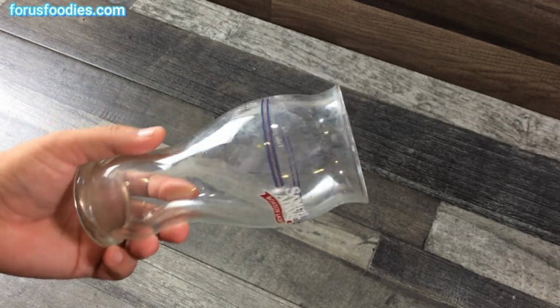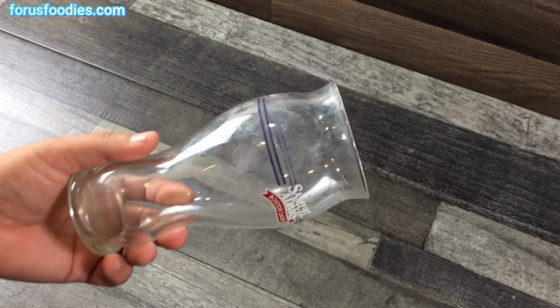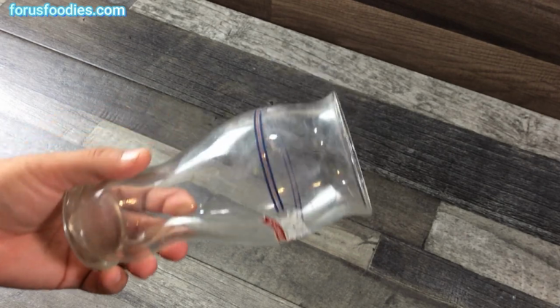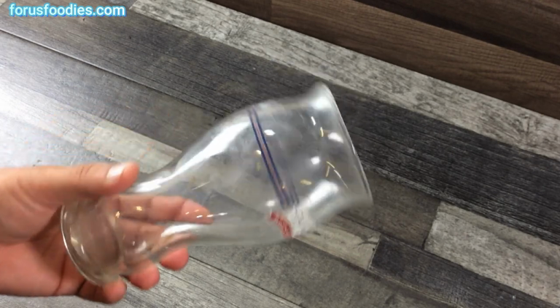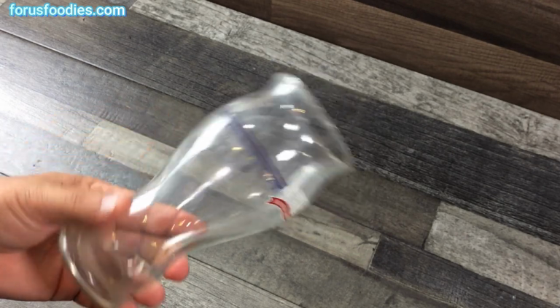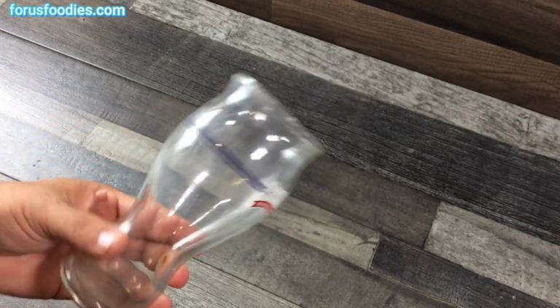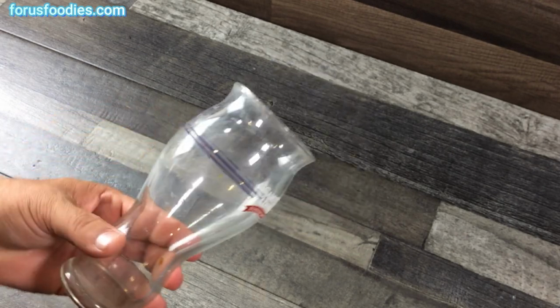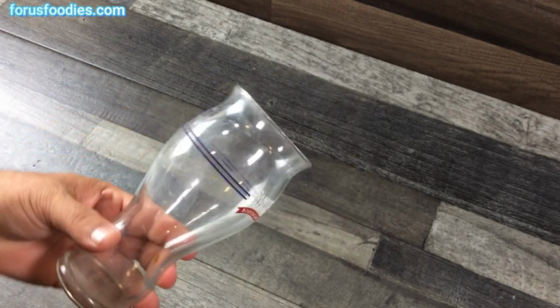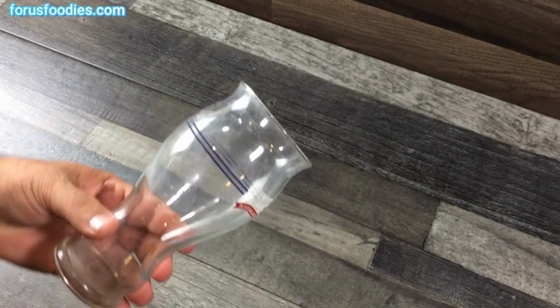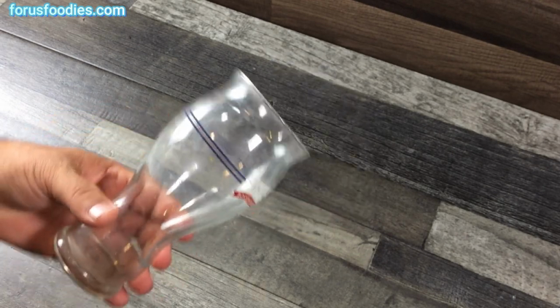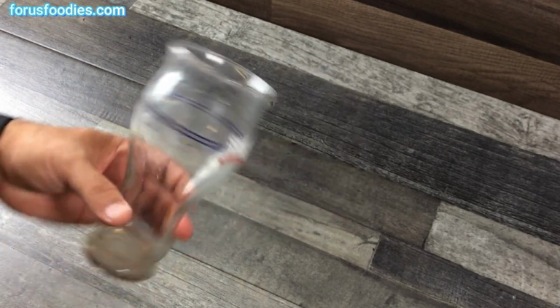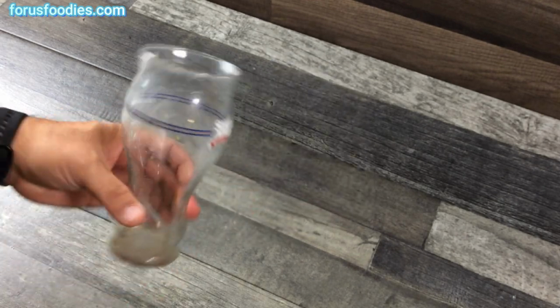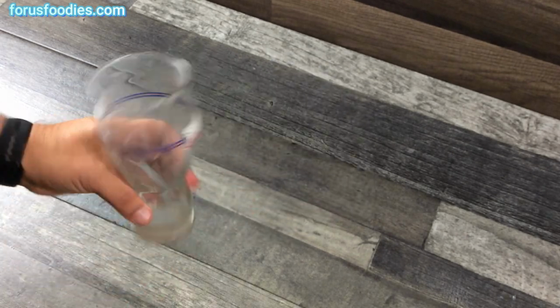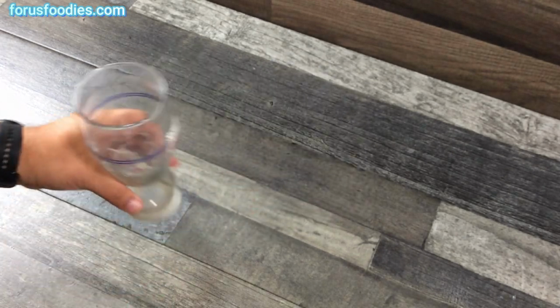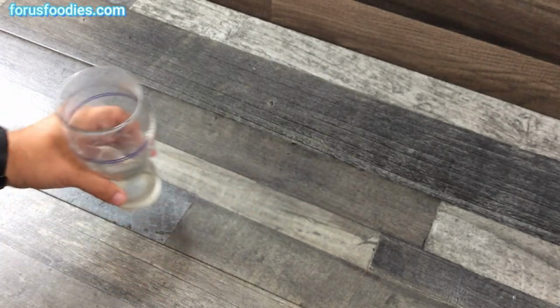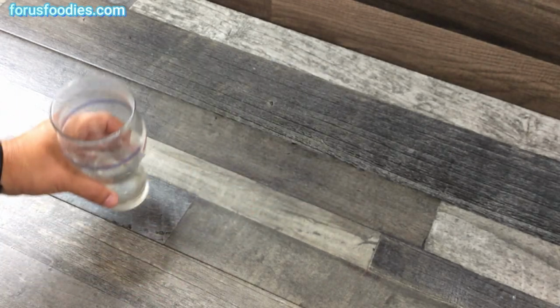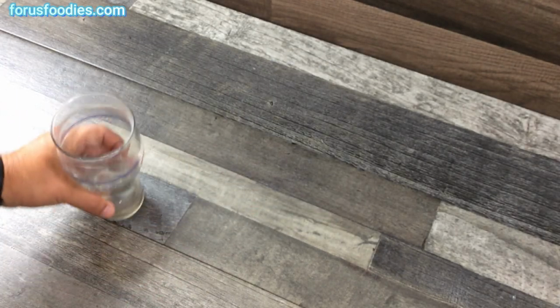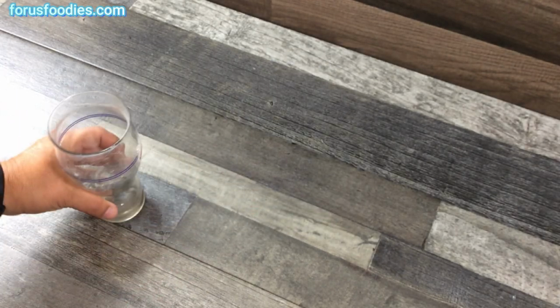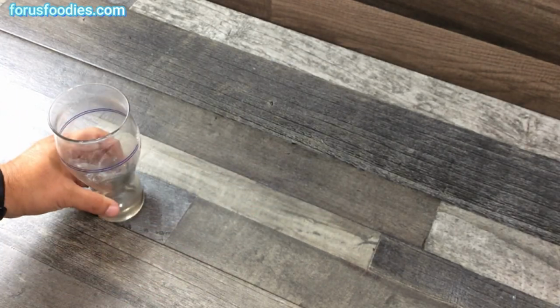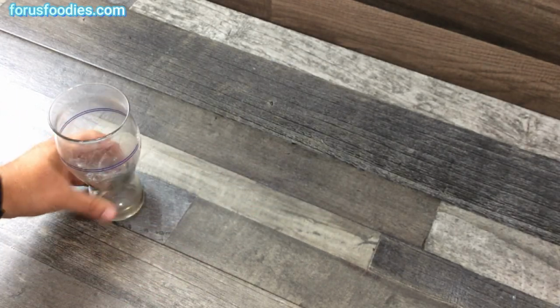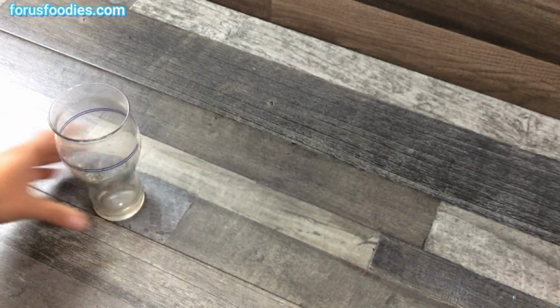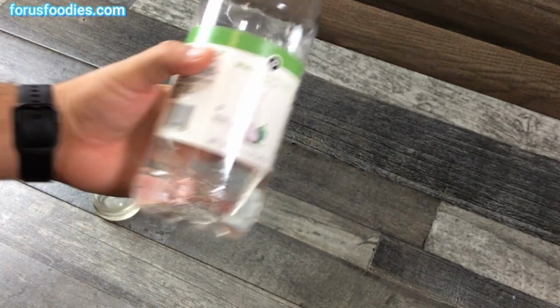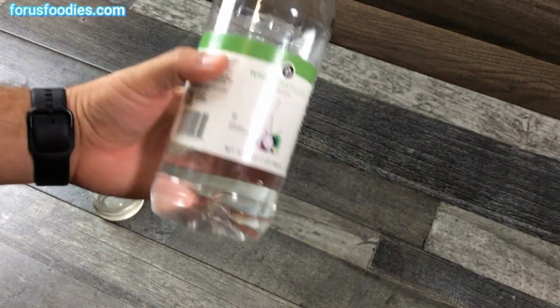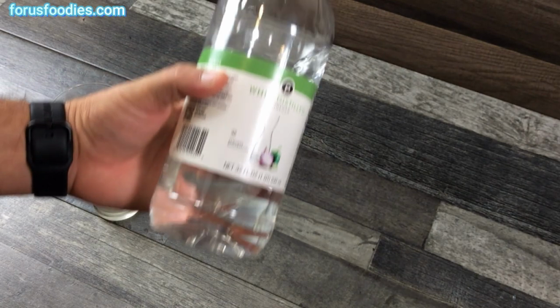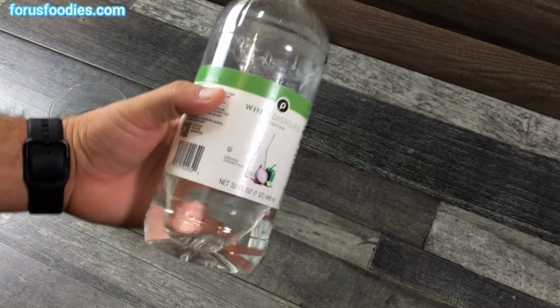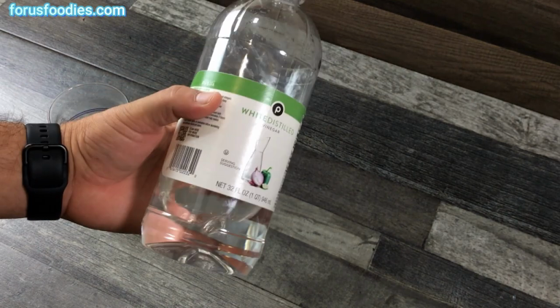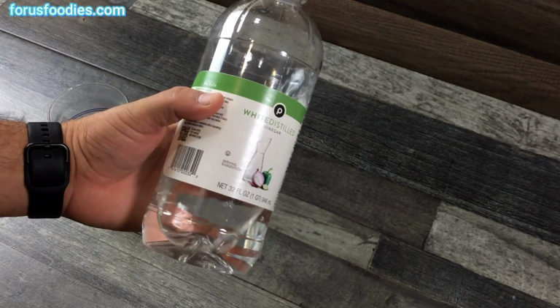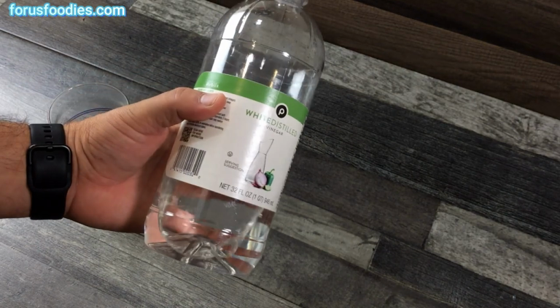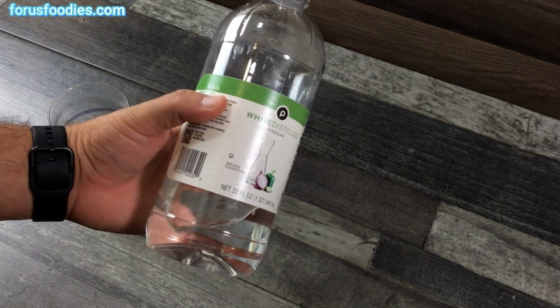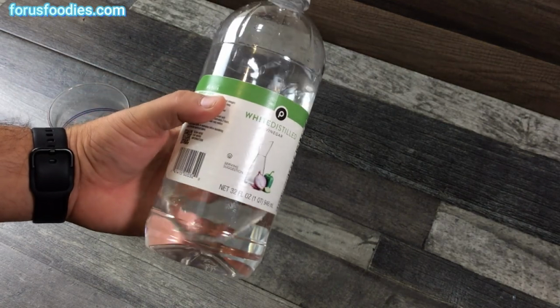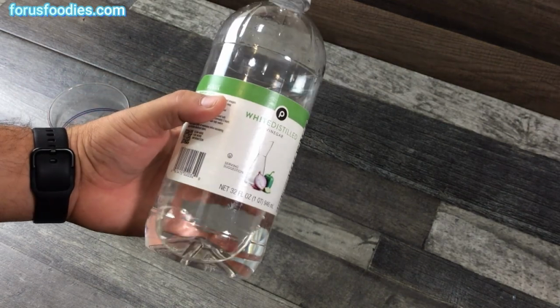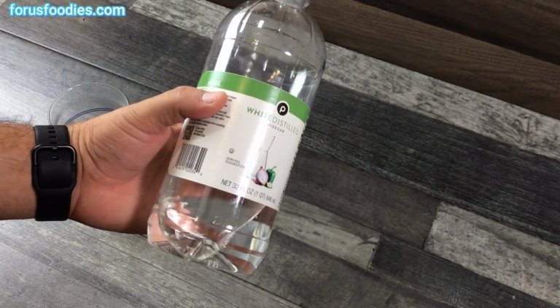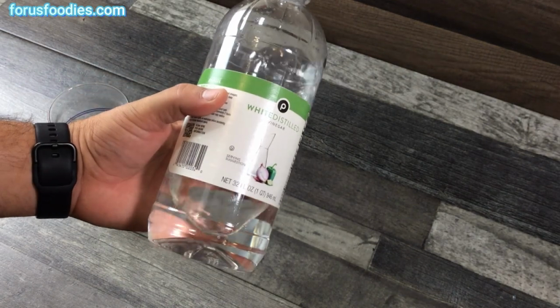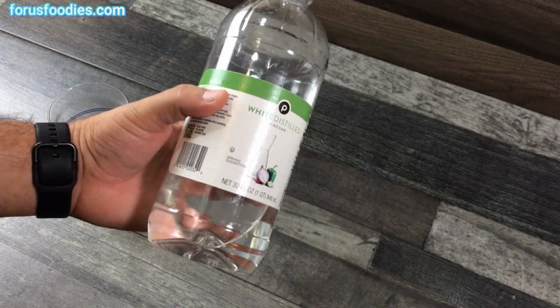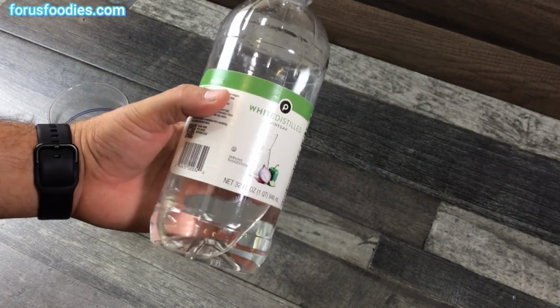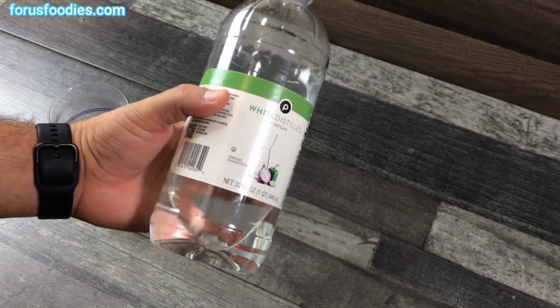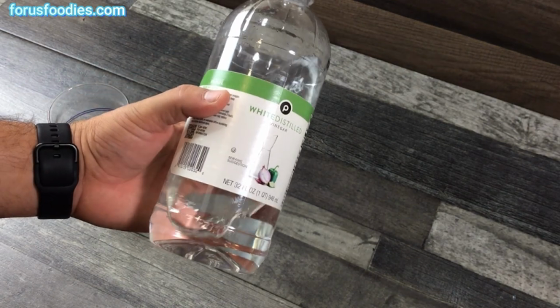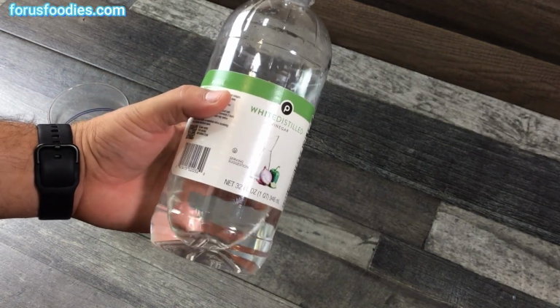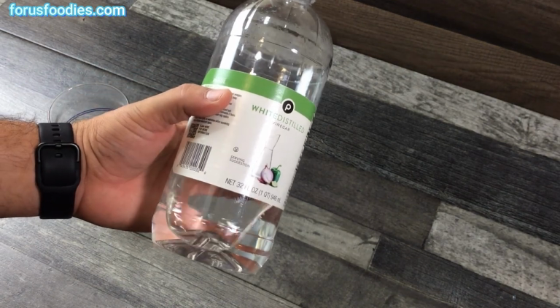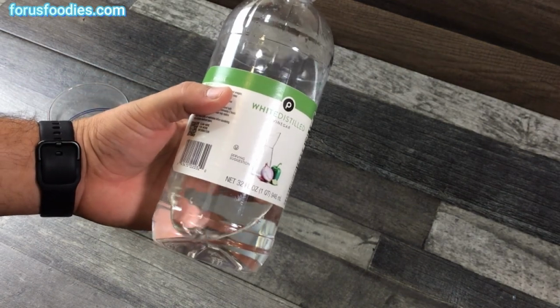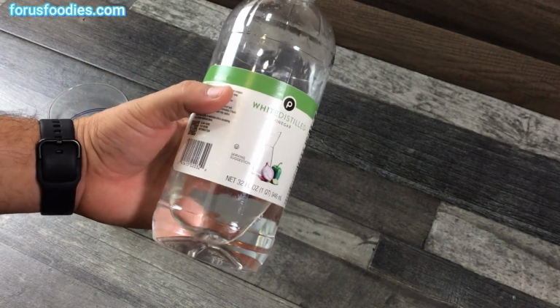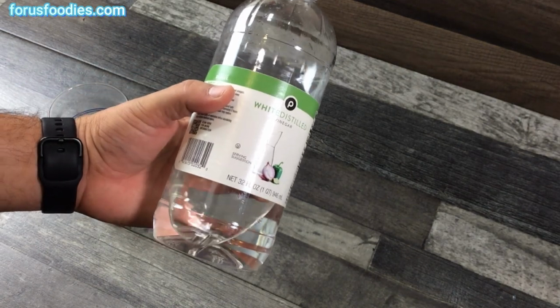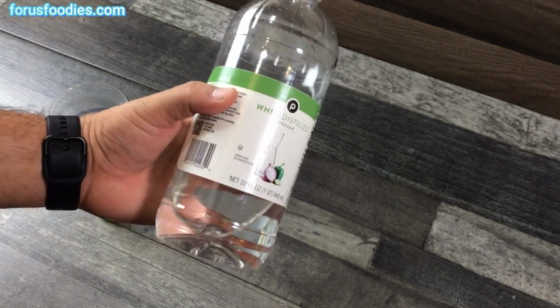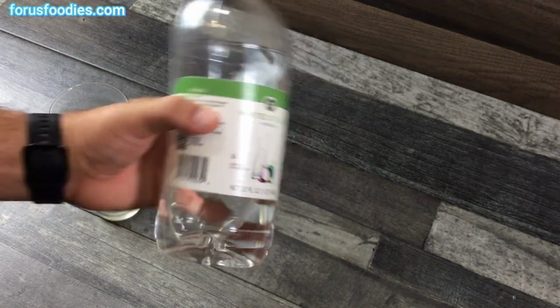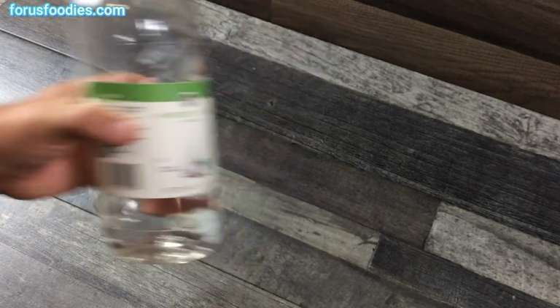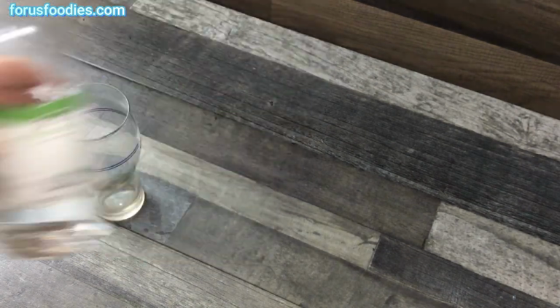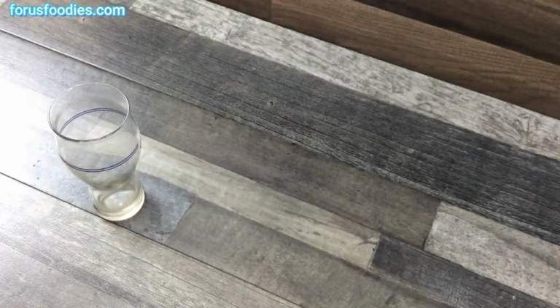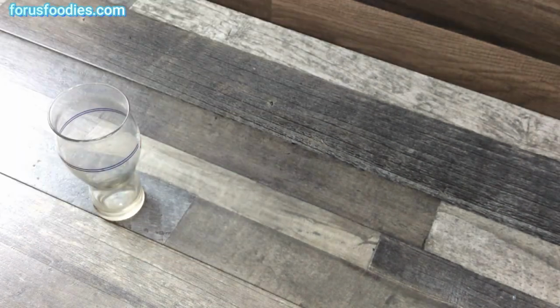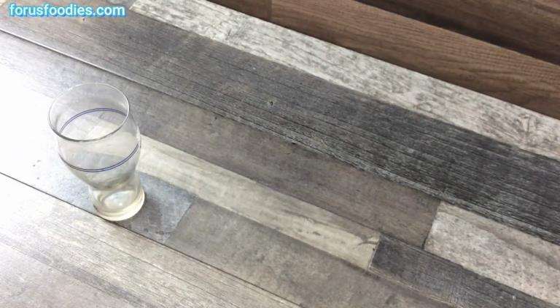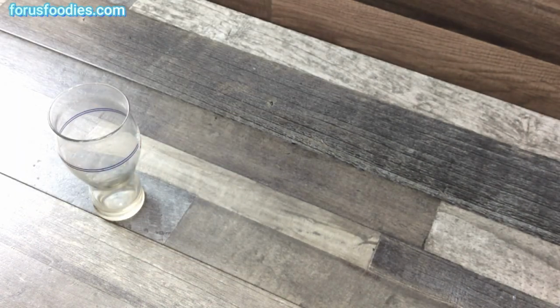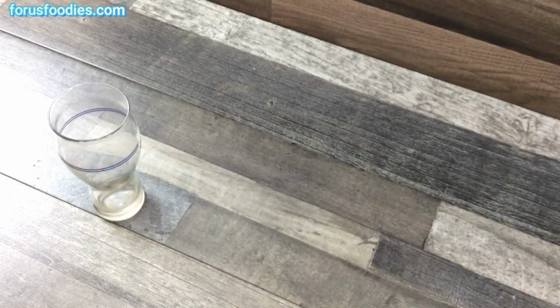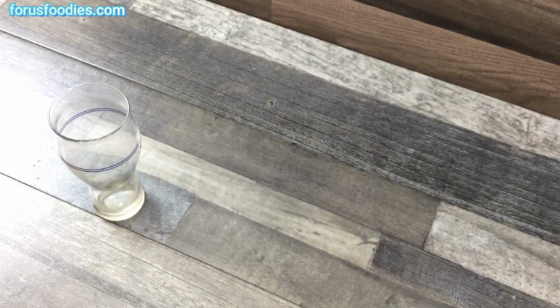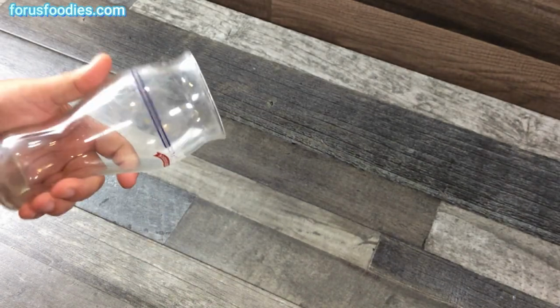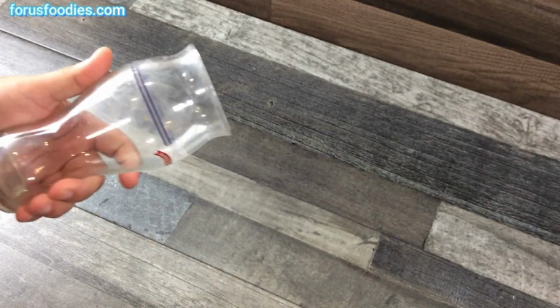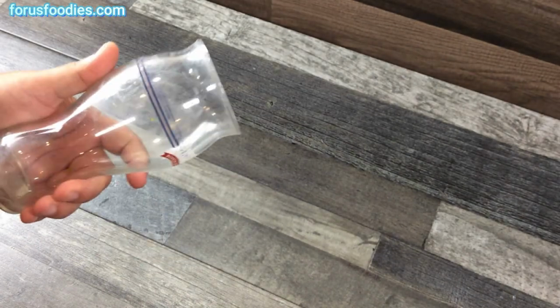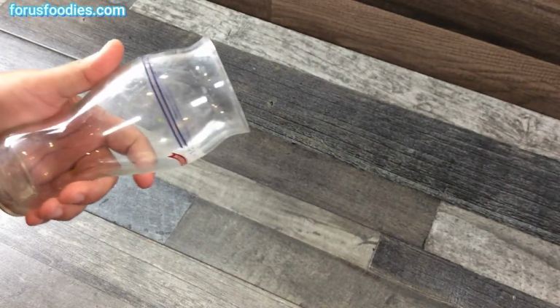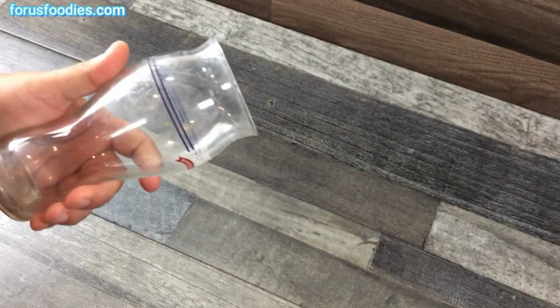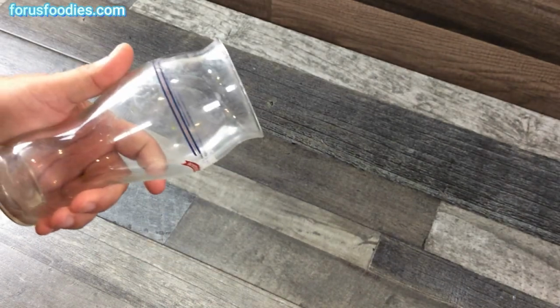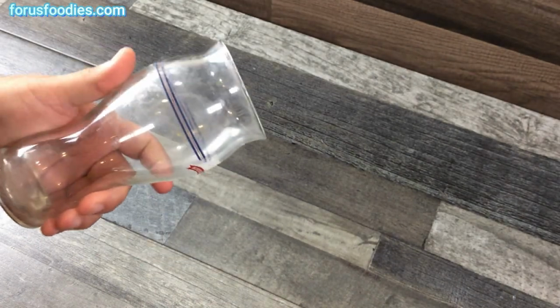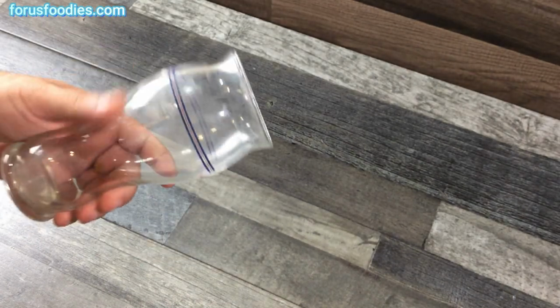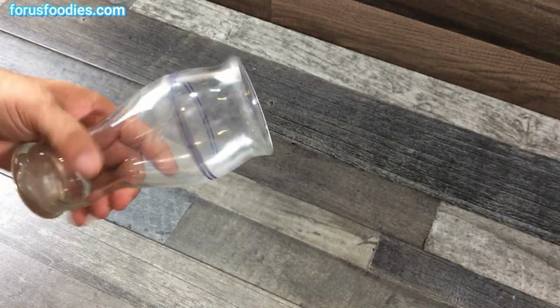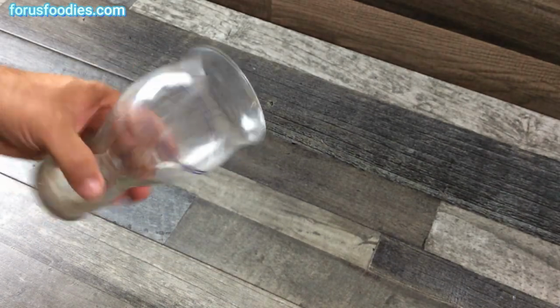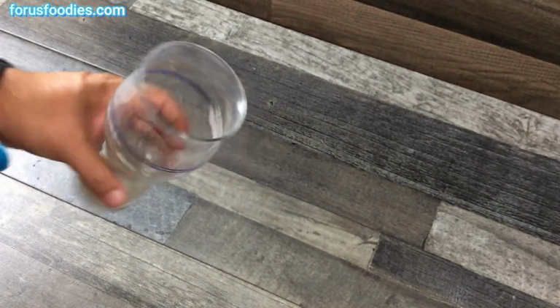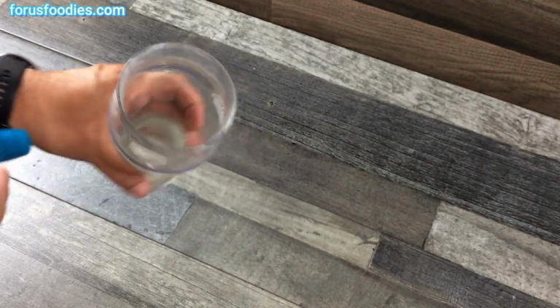First, it starts with white vinegar. Next, take a spray bottle.